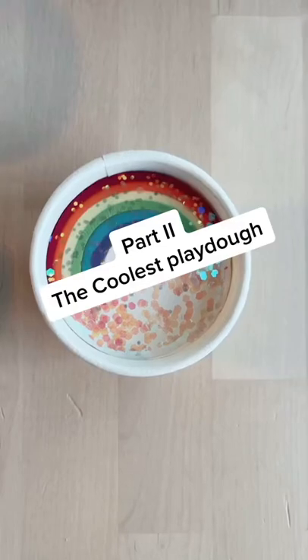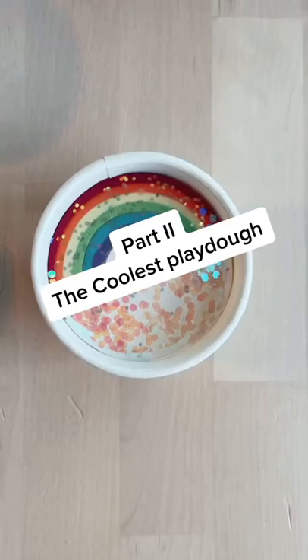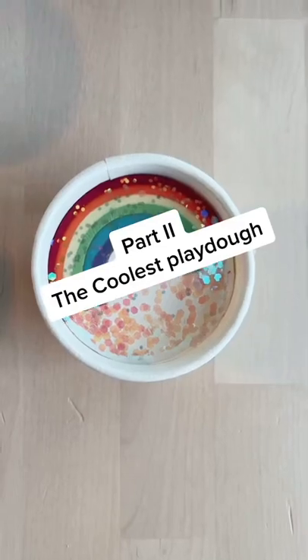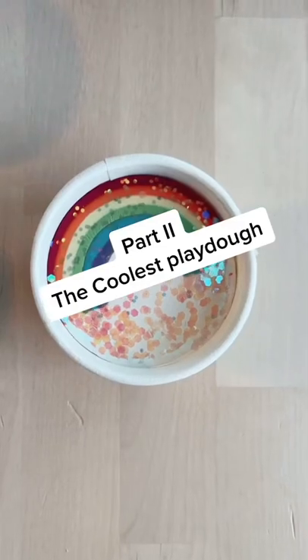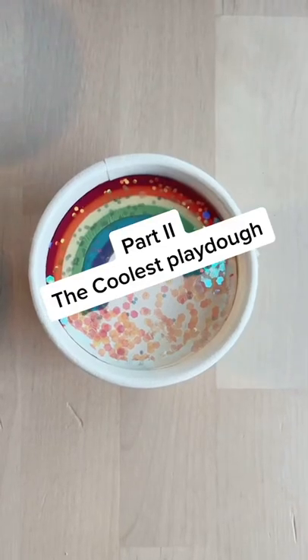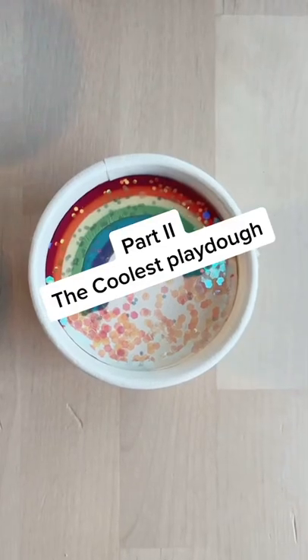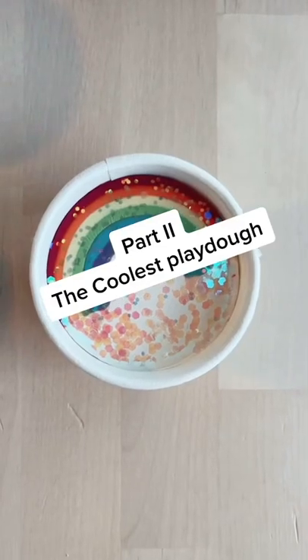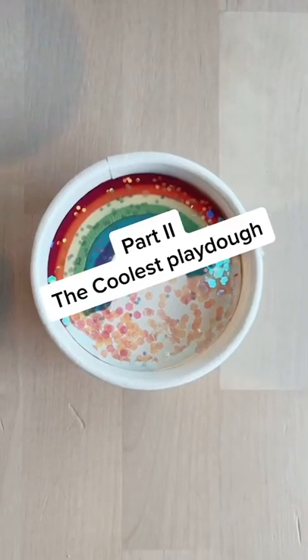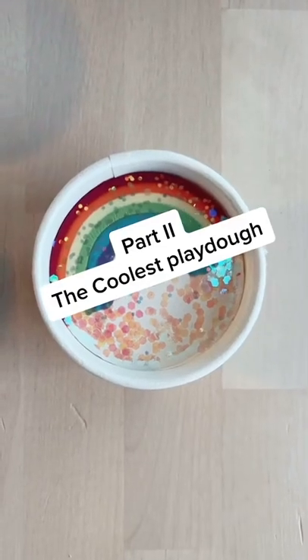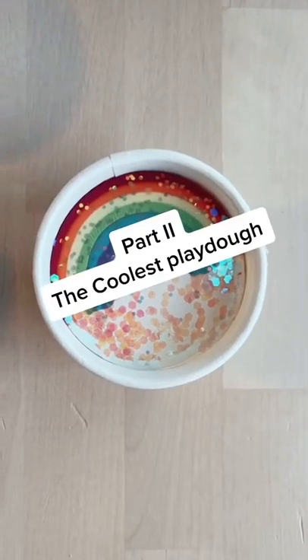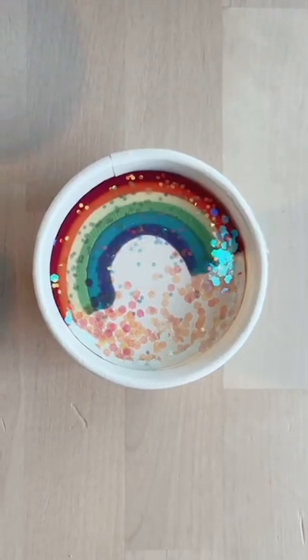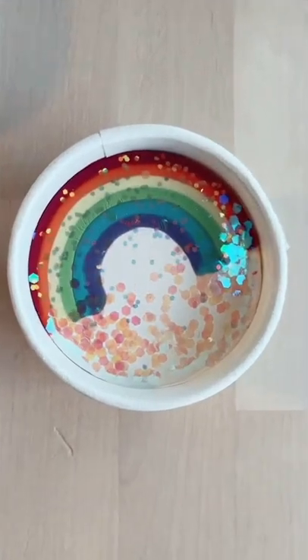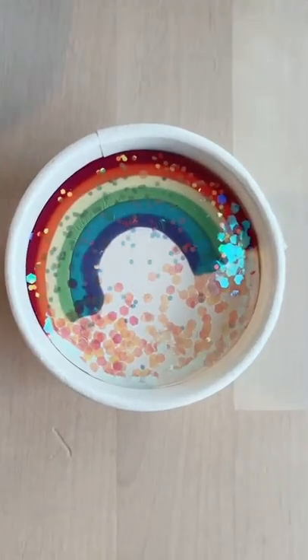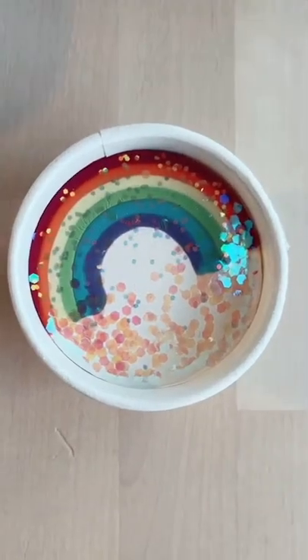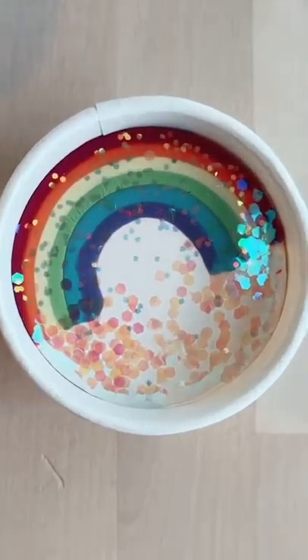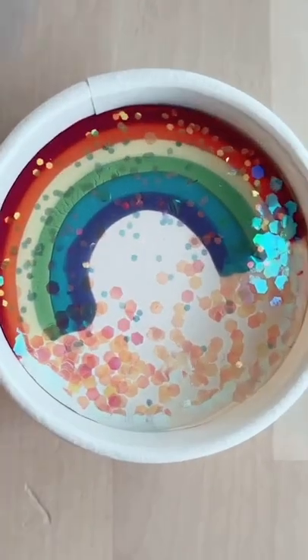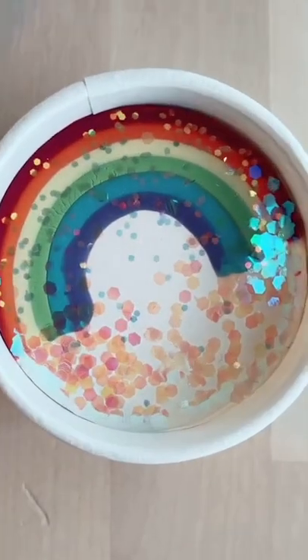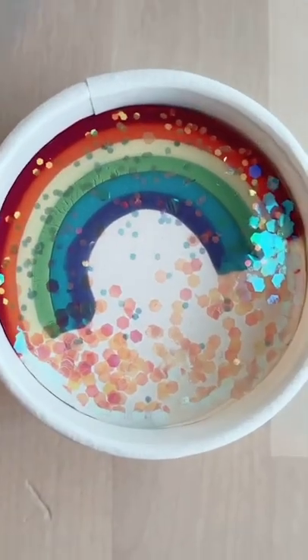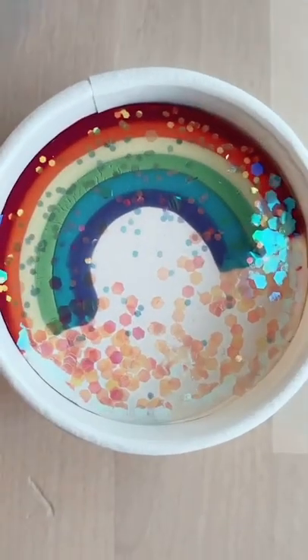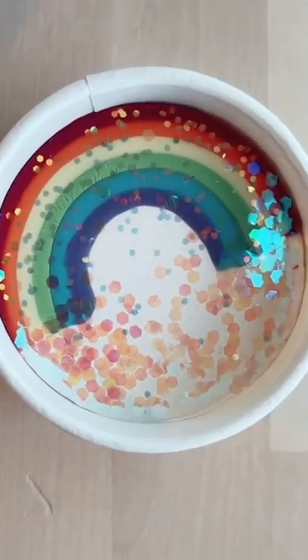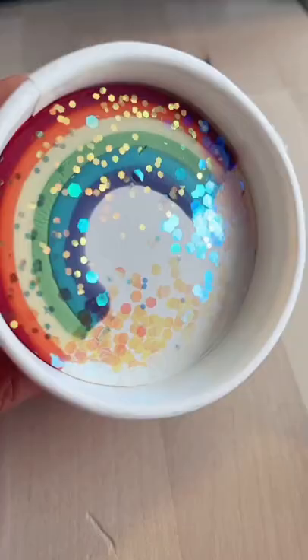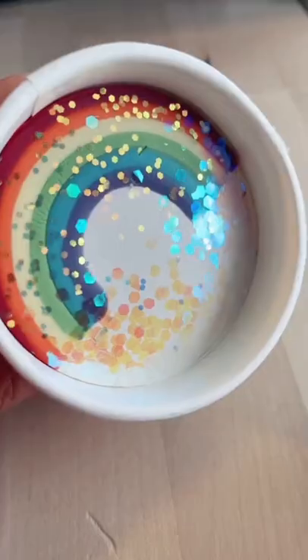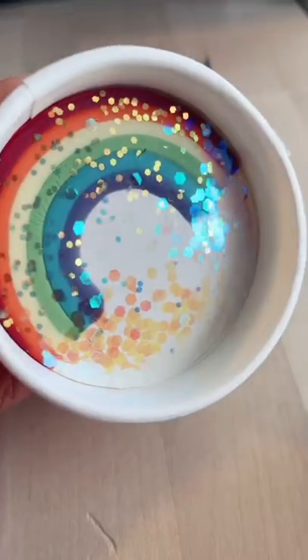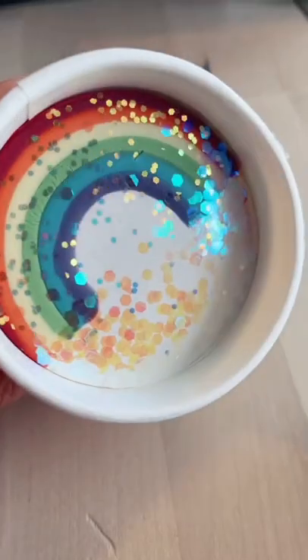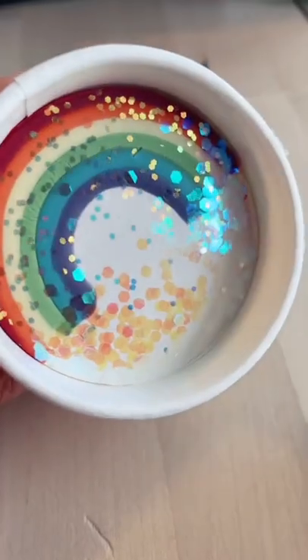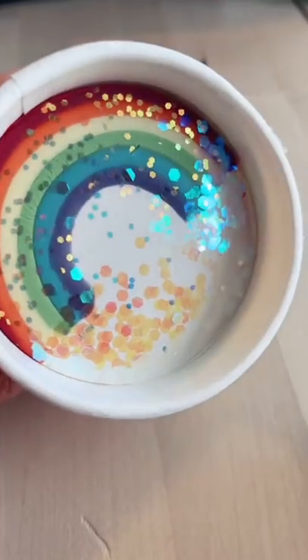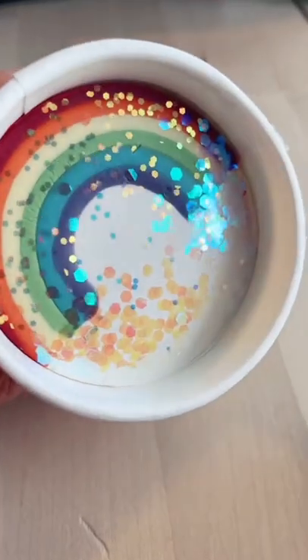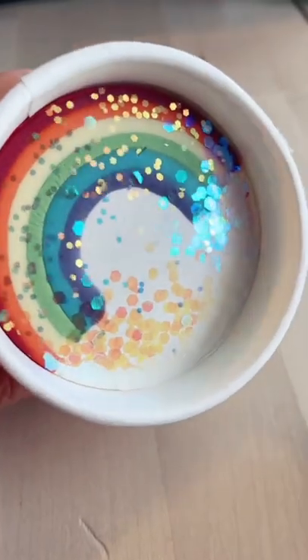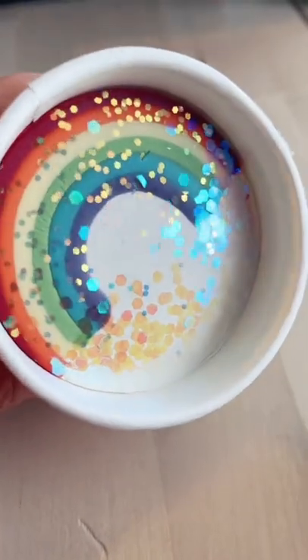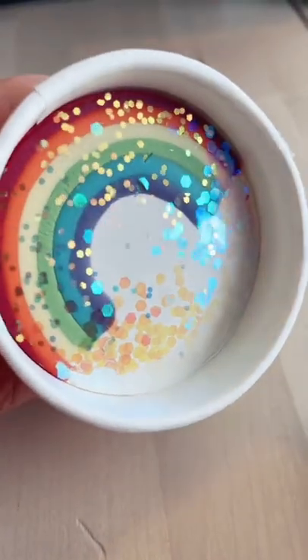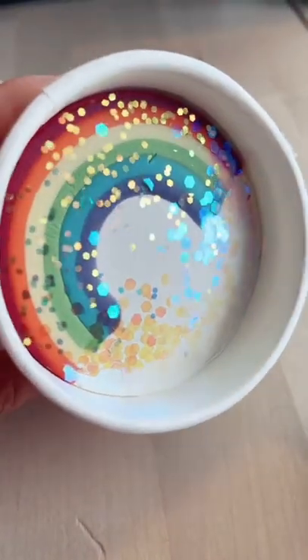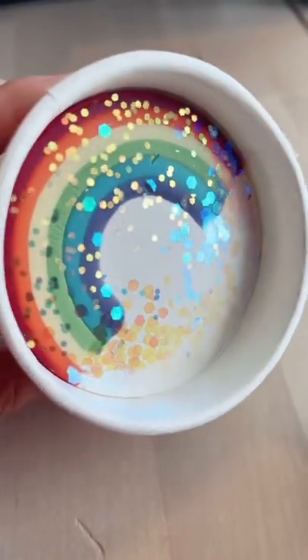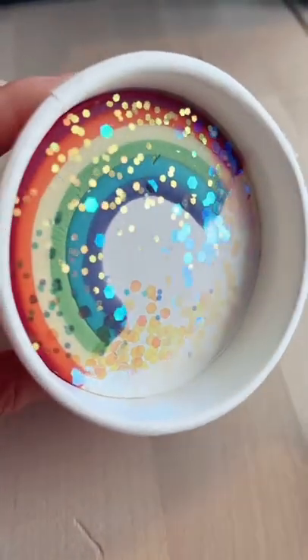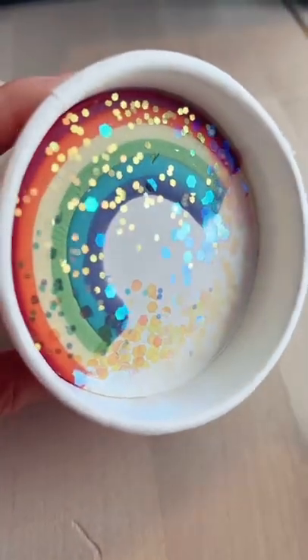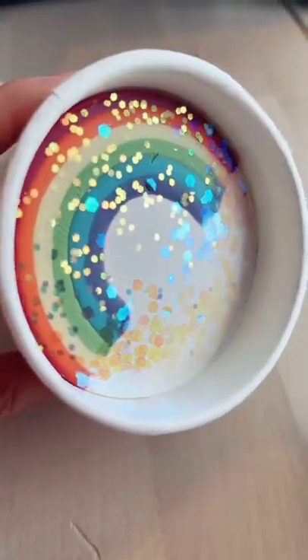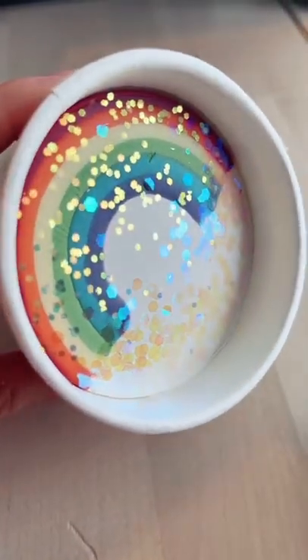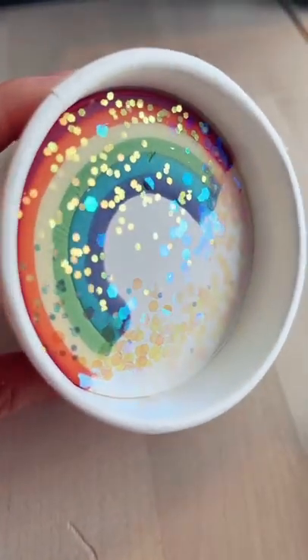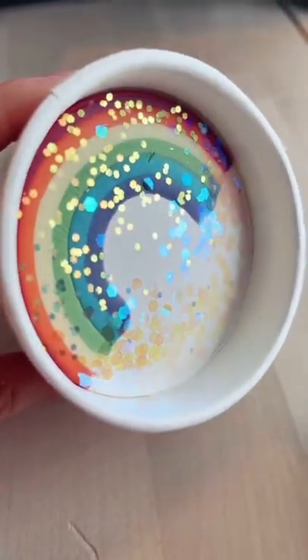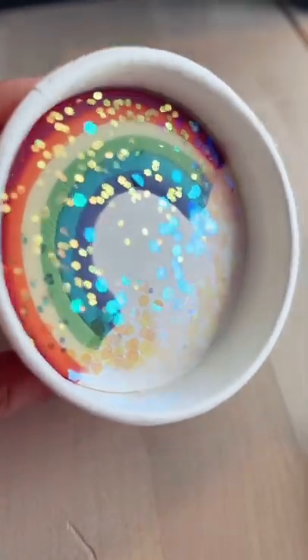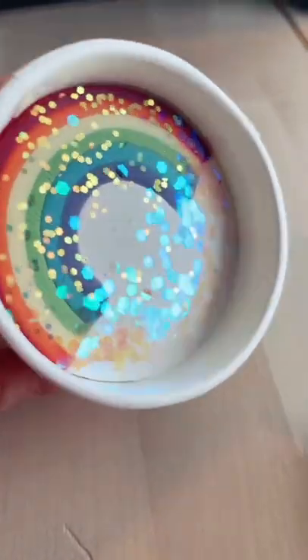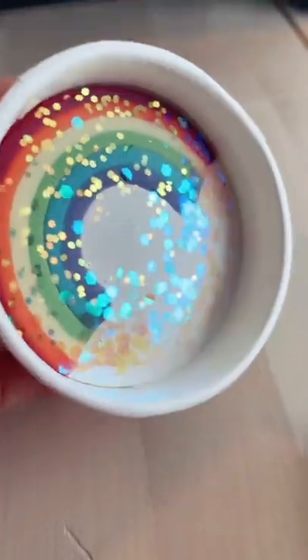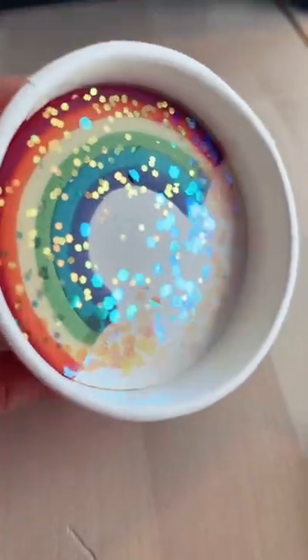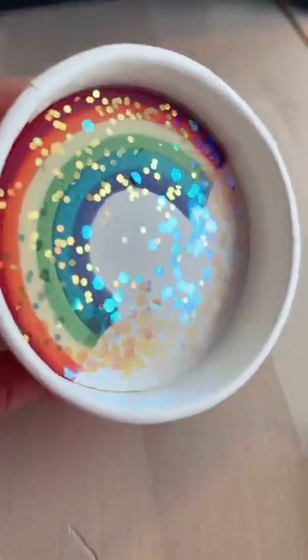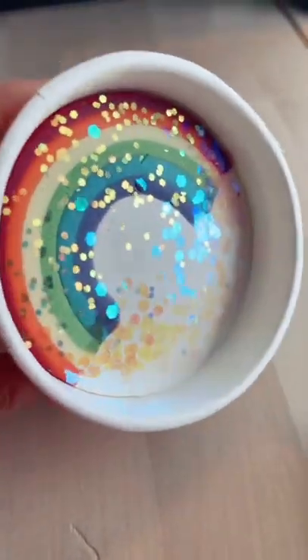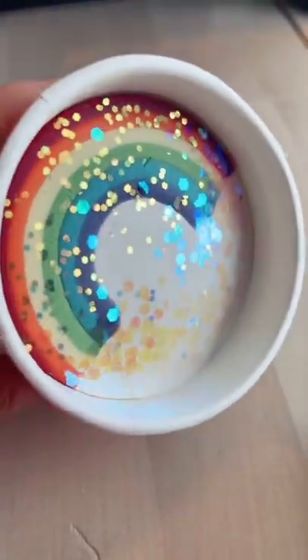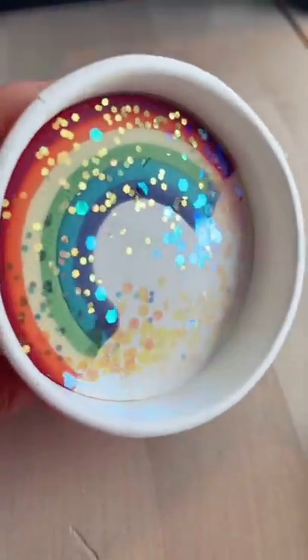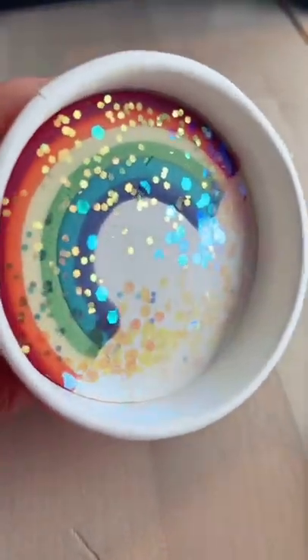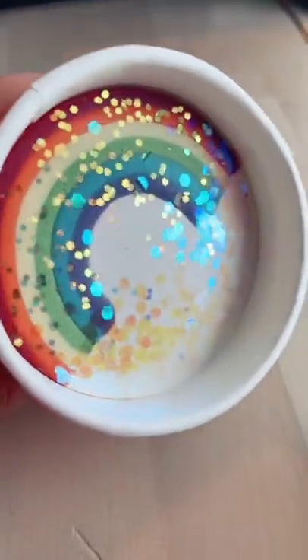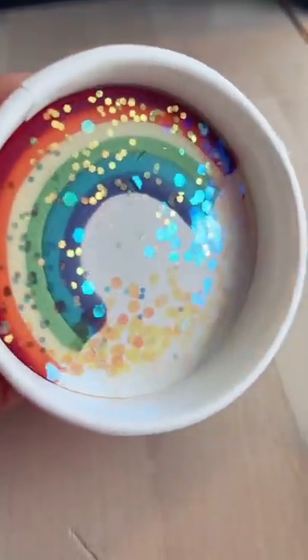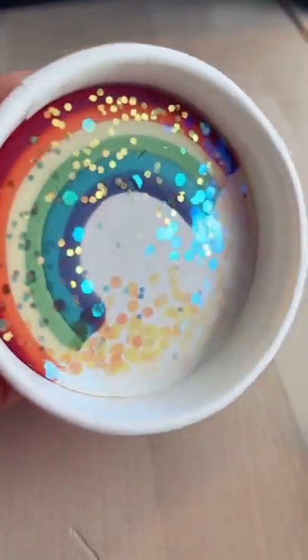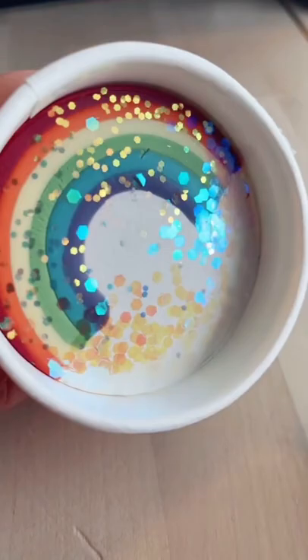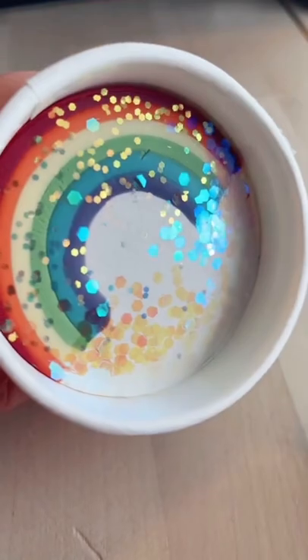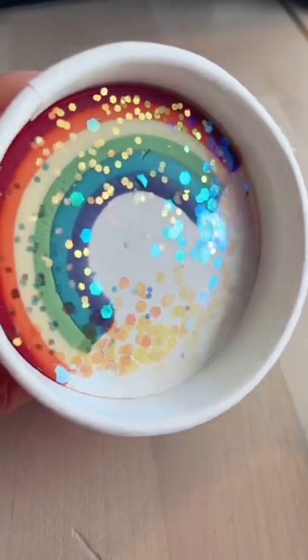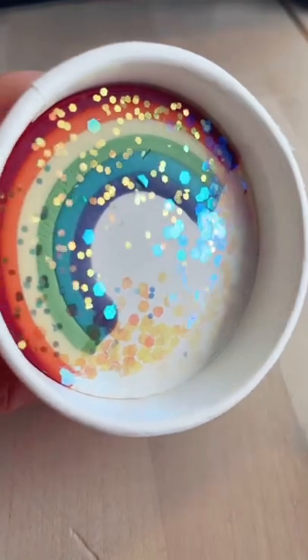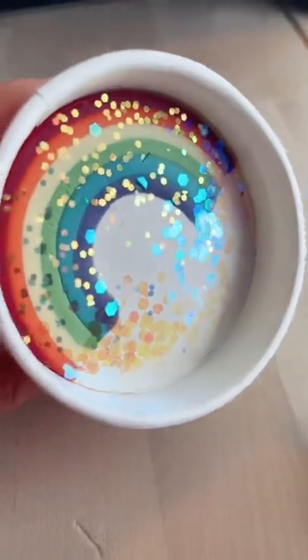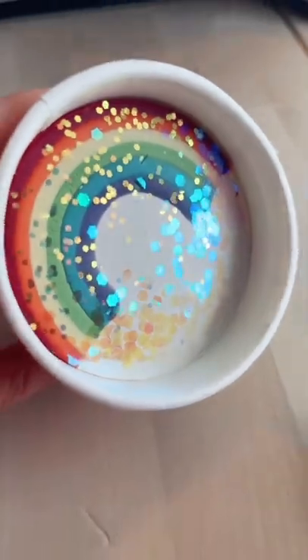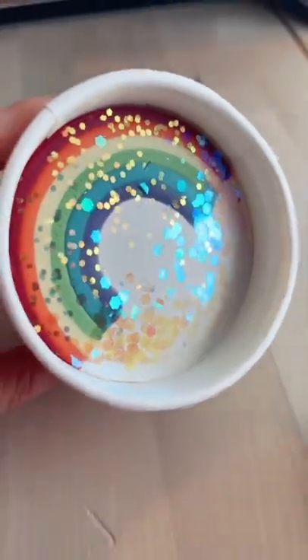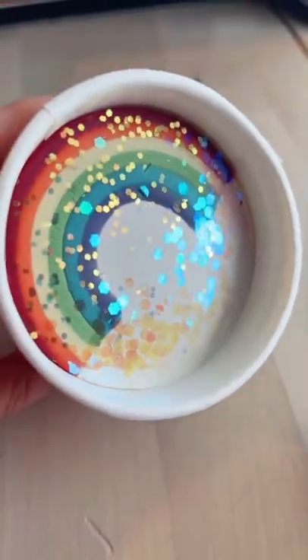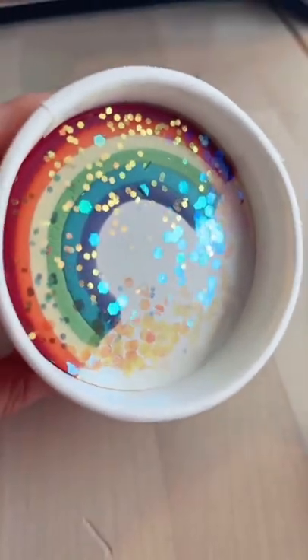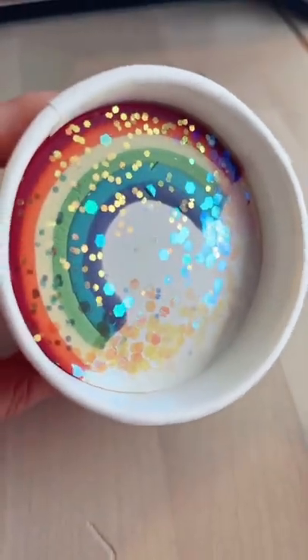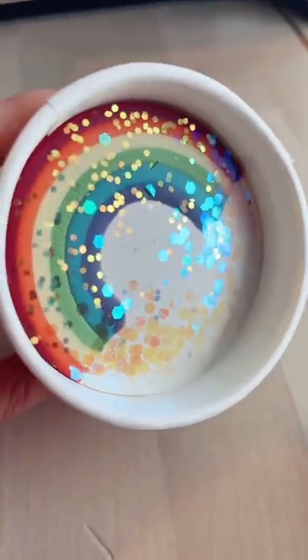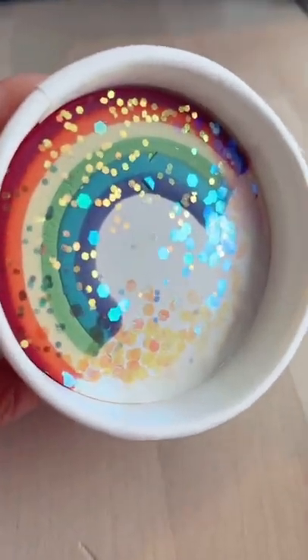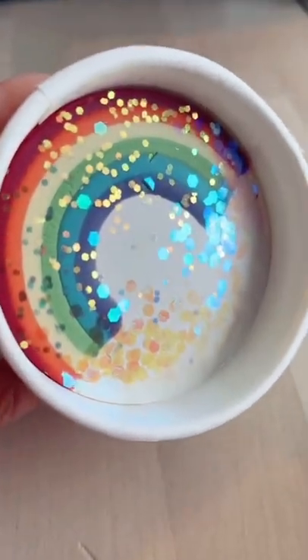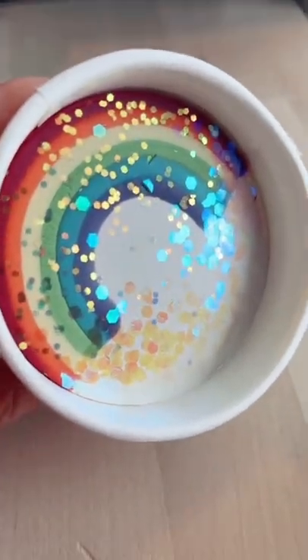The coolest Play-Doh, part two. I love all the glitter and colors and all of it is all natural, which is so awesome.